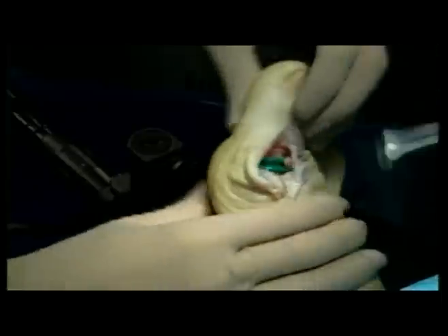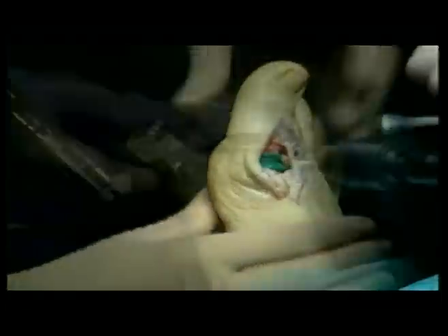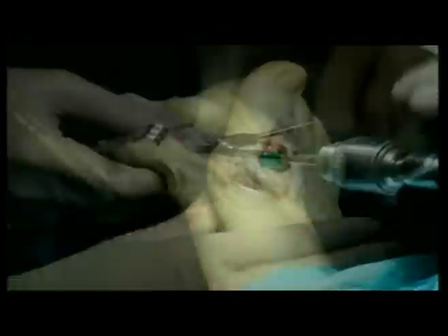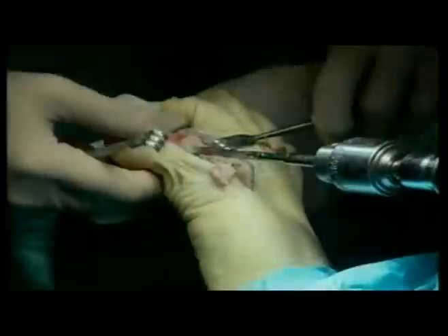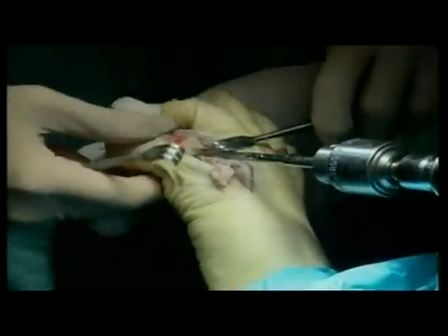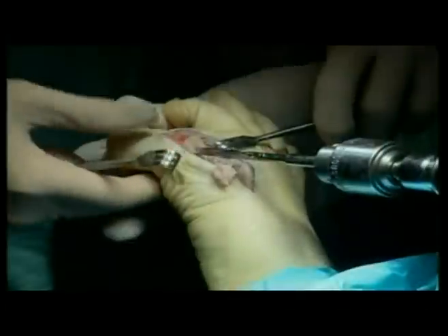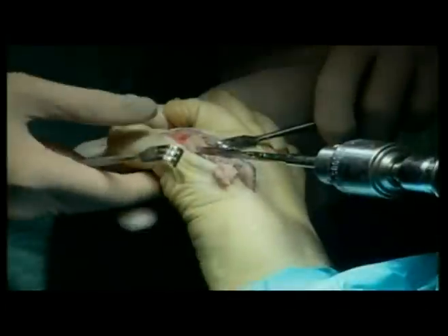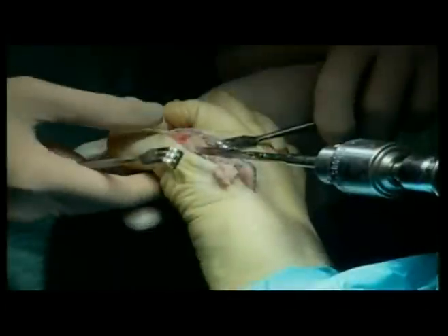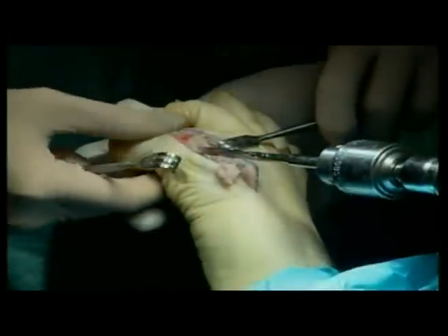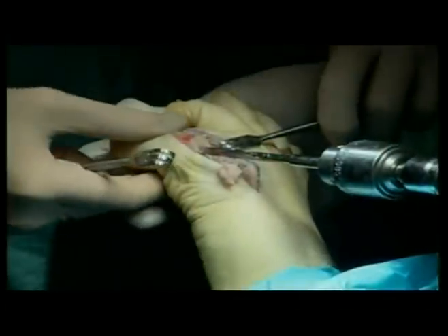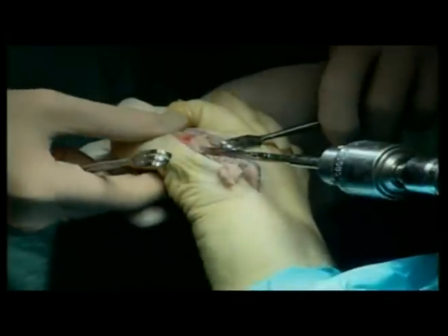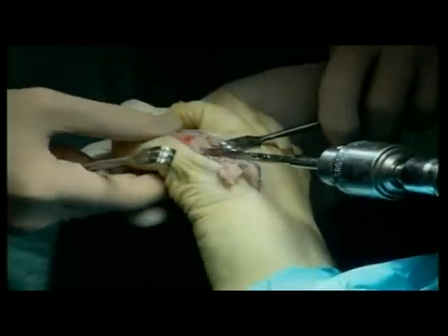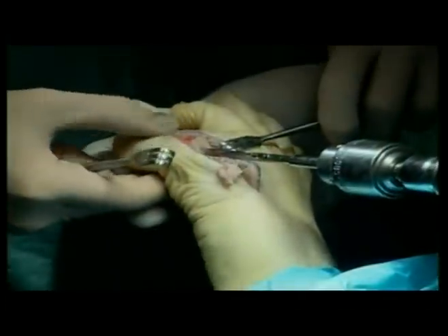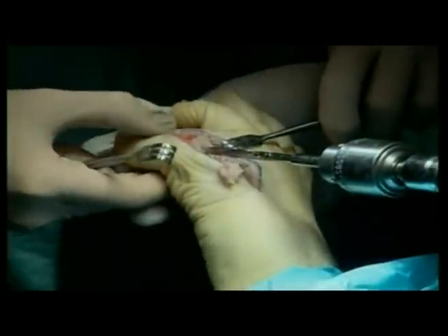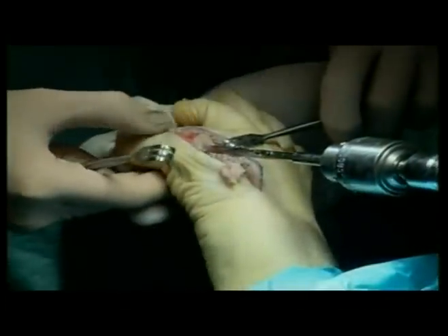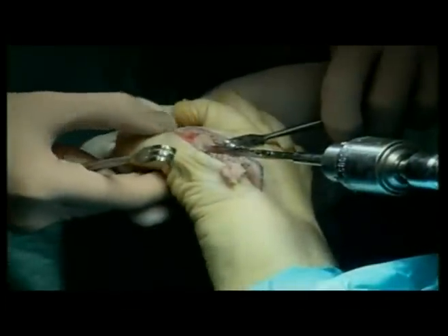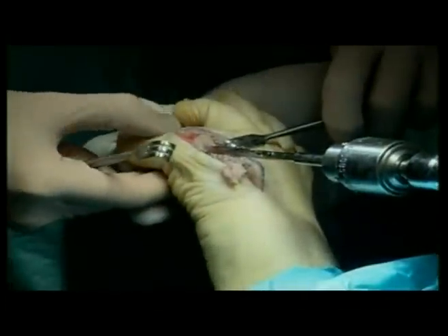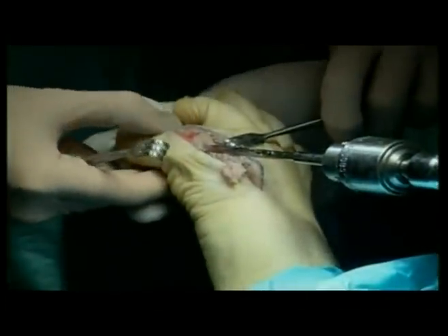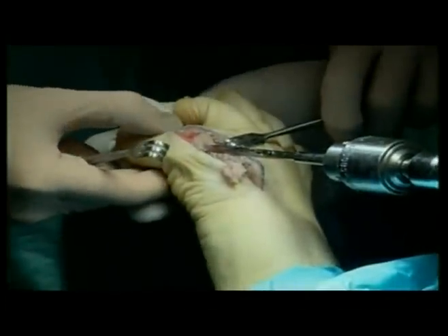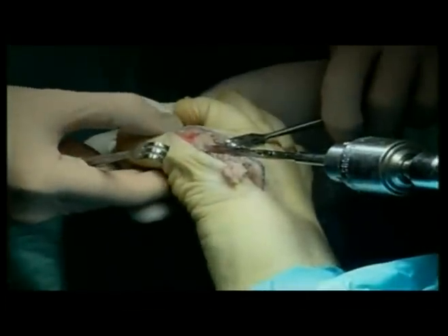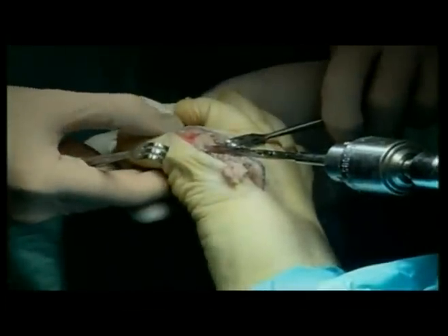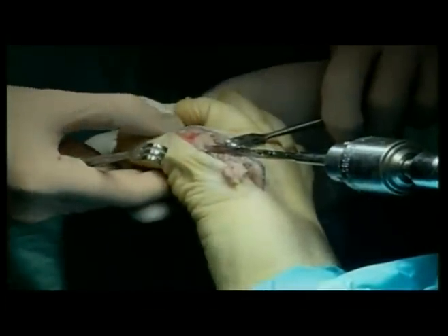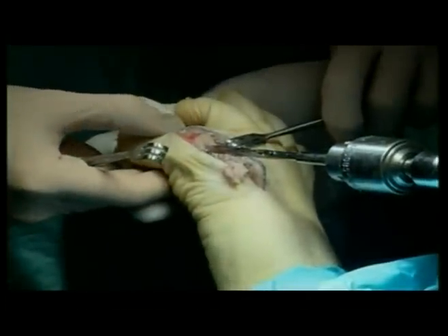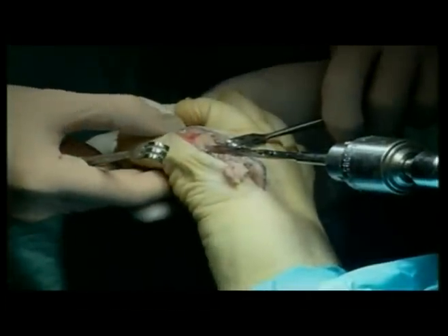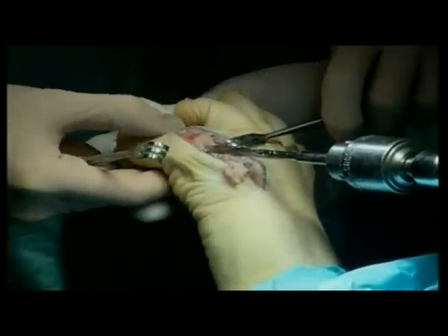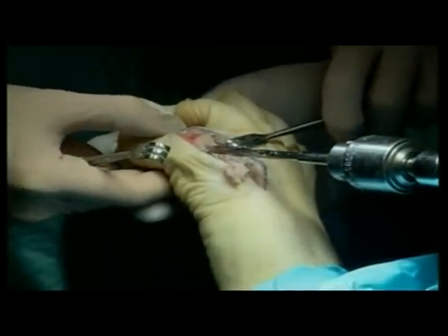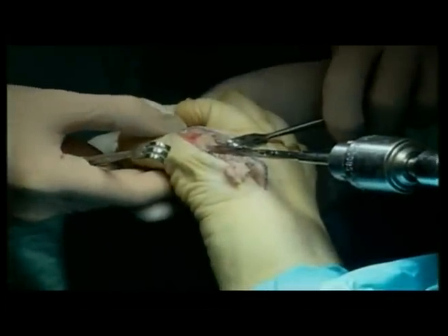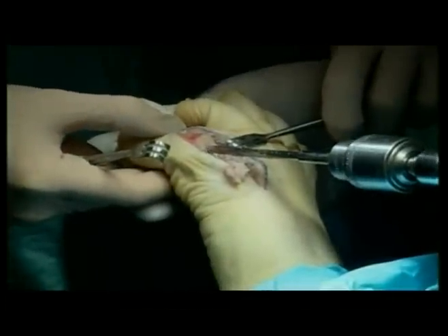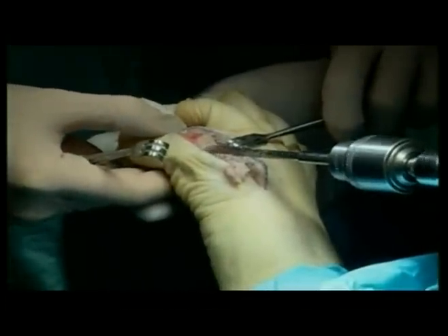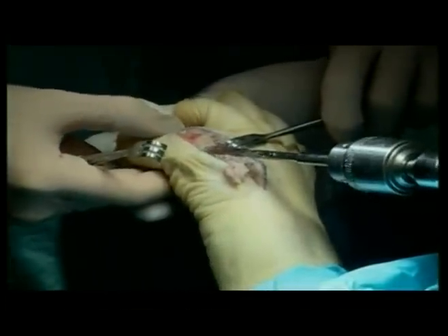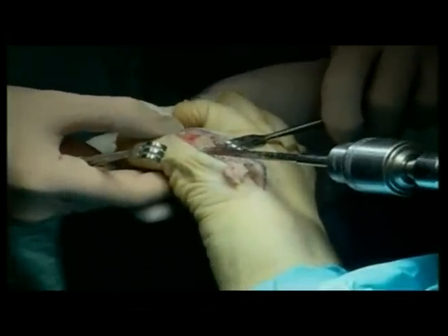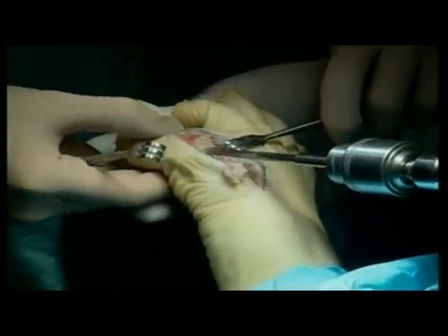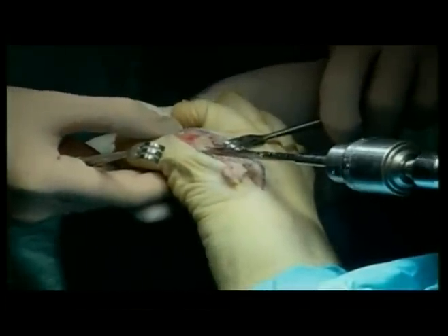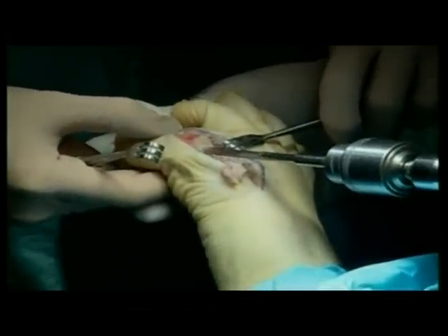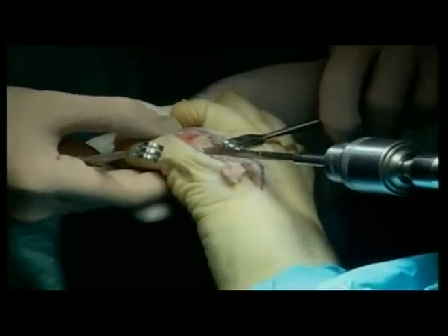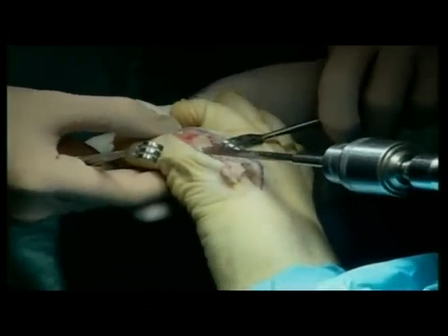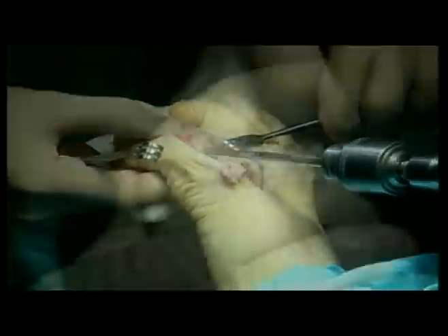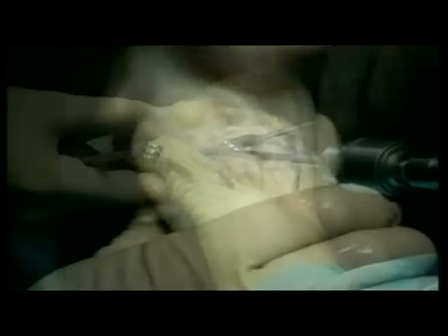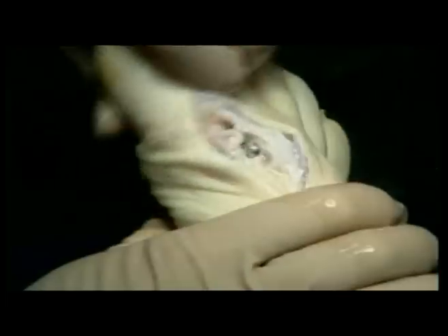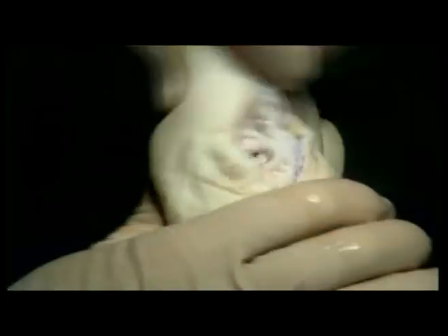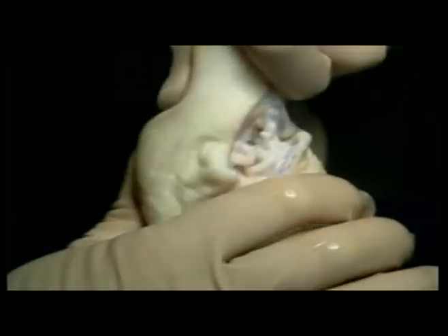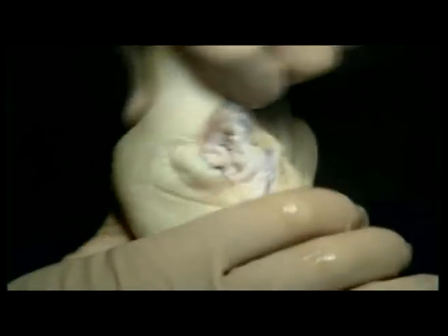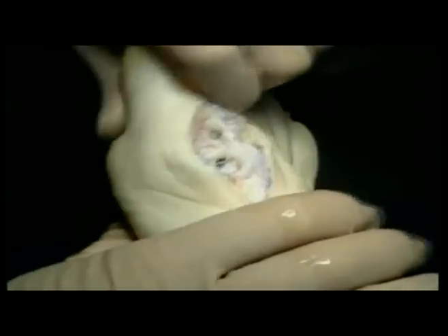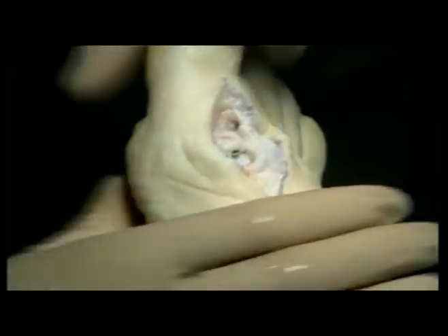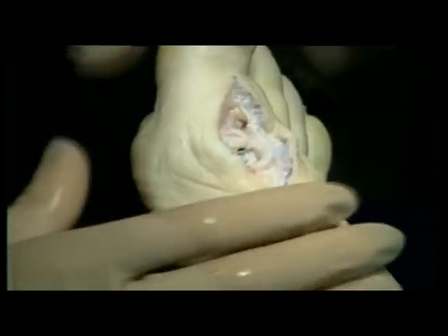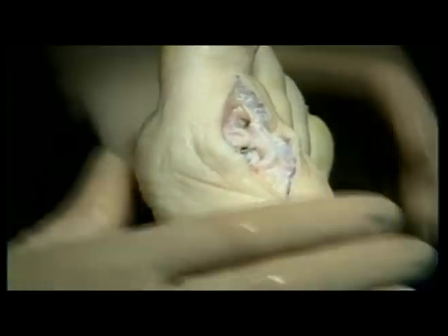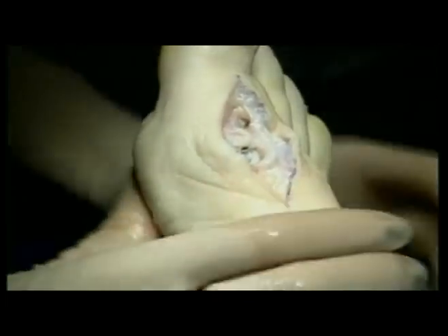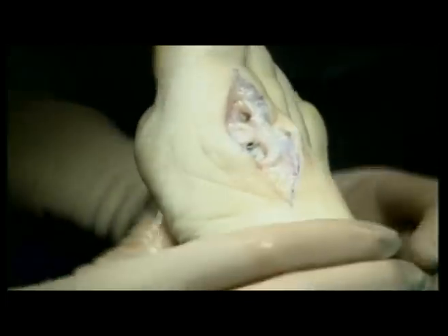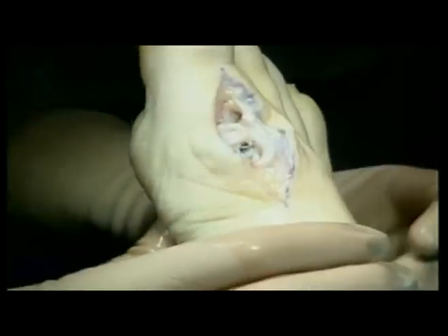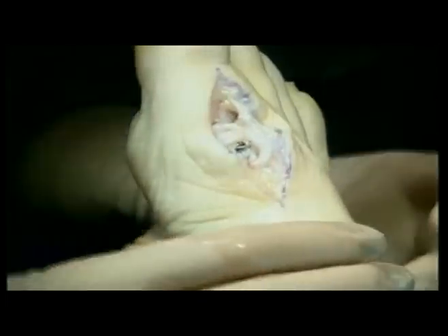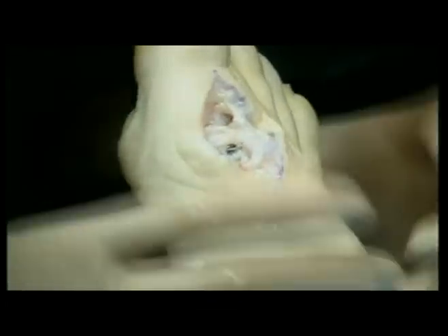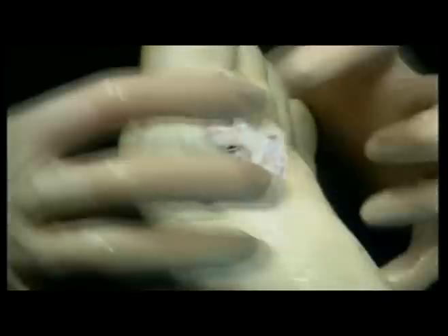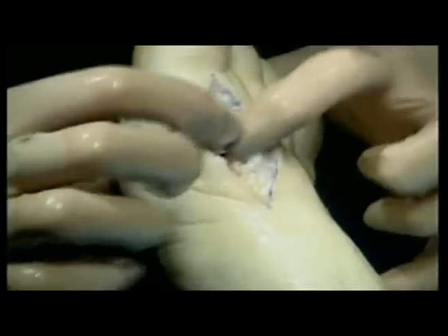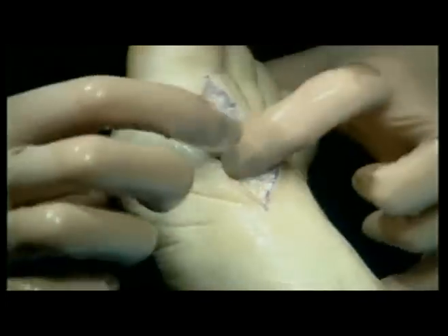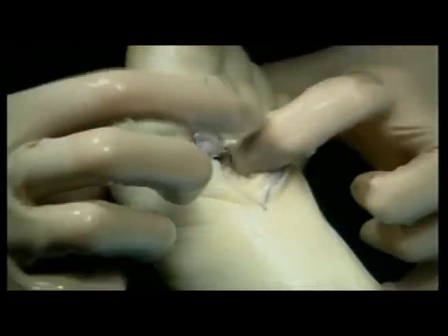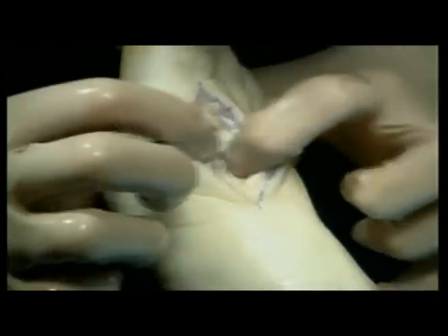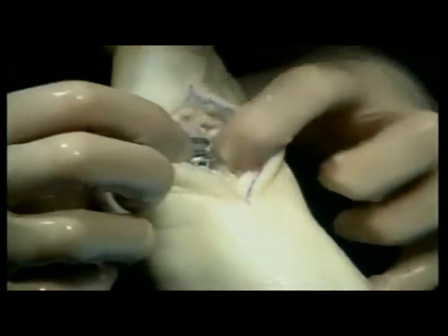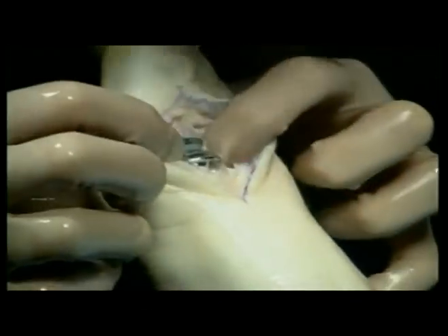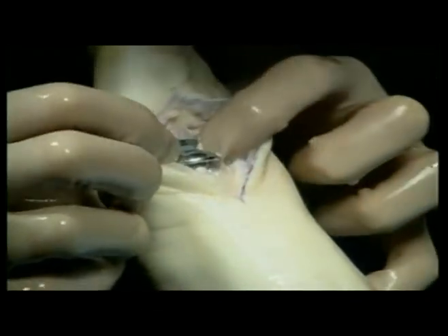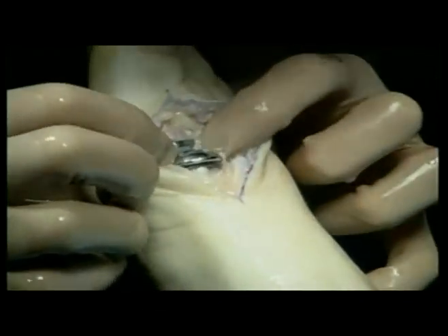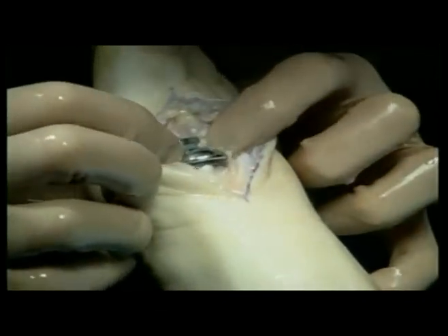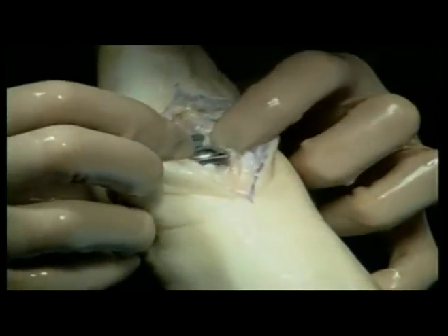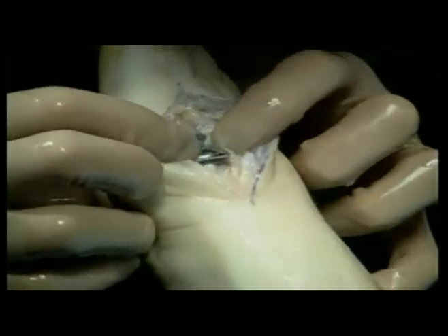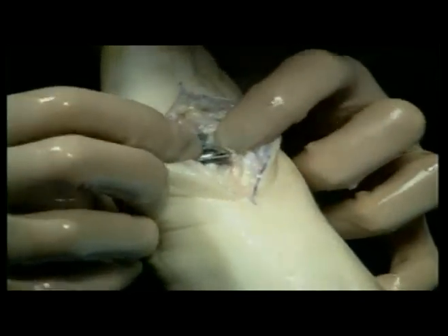The following case will guide you through the step-by-step reaming technique and placement of the Reflection First MPJ implant.